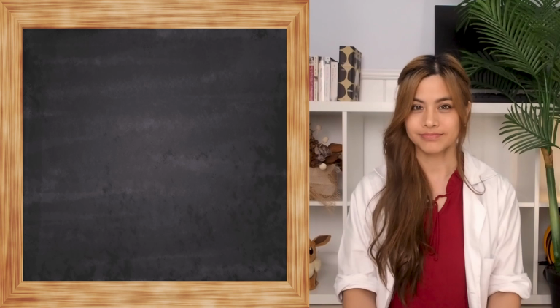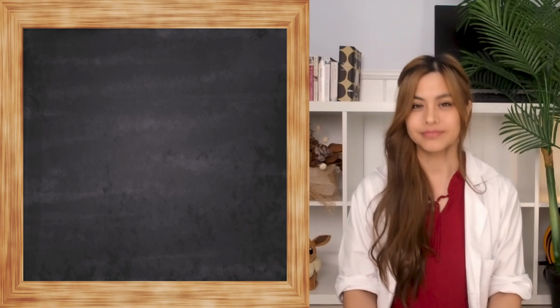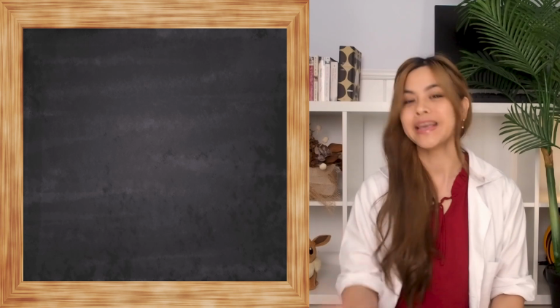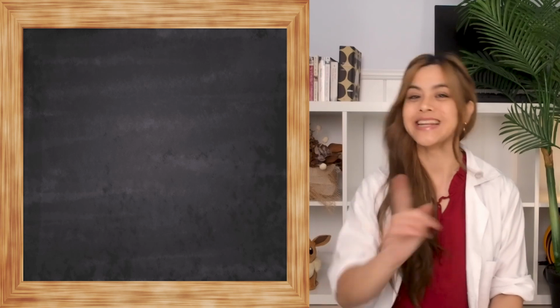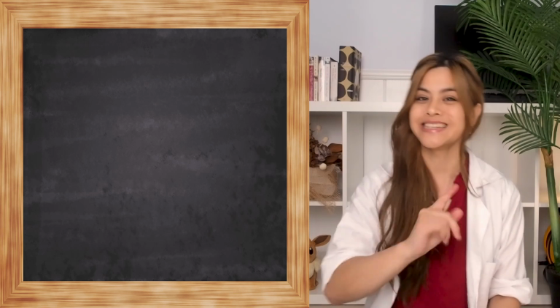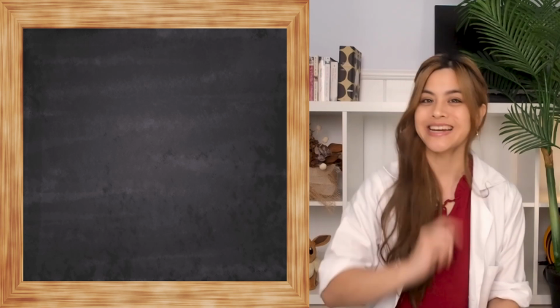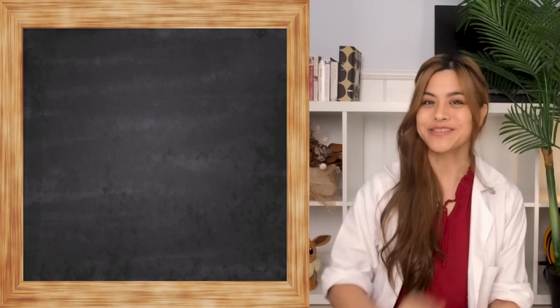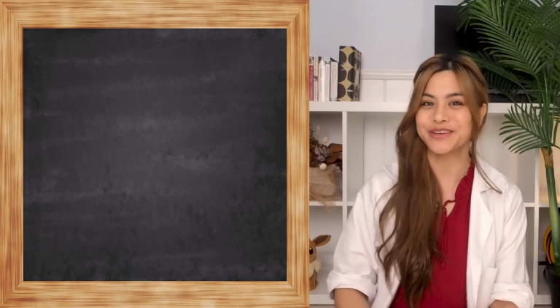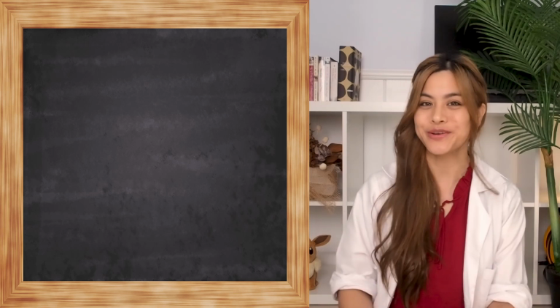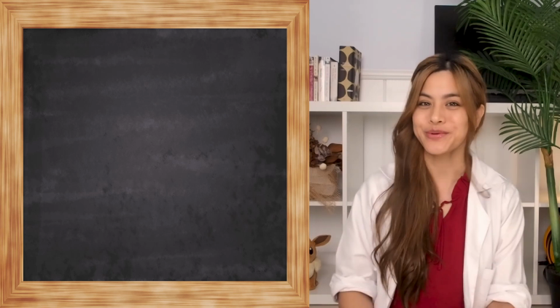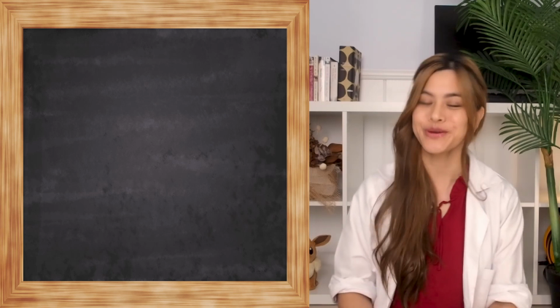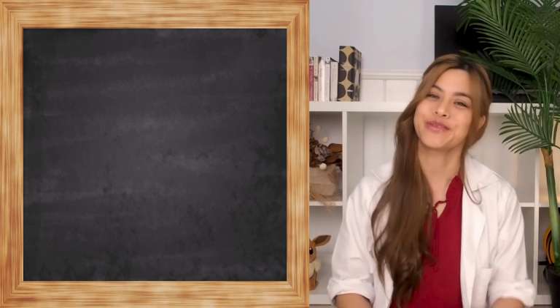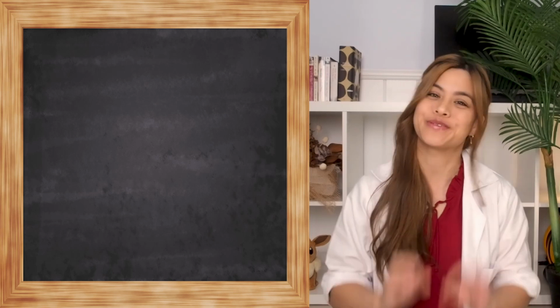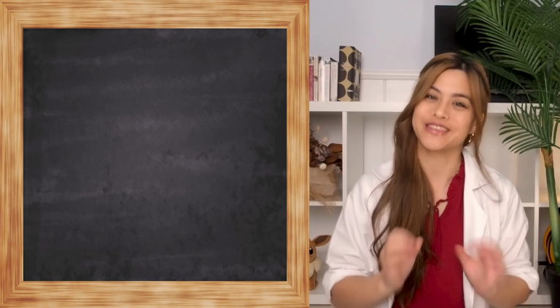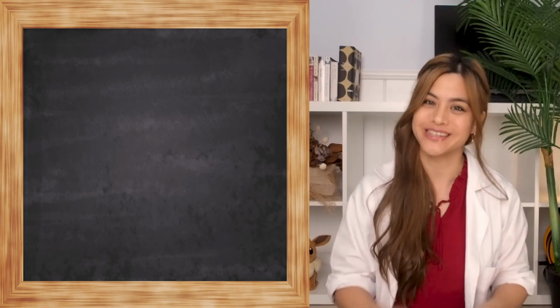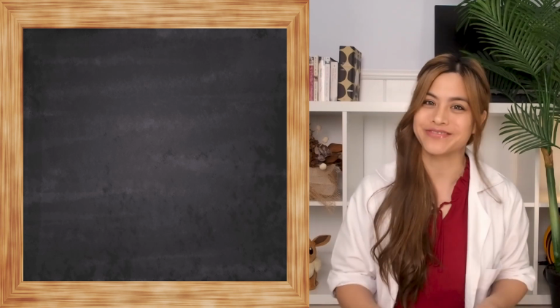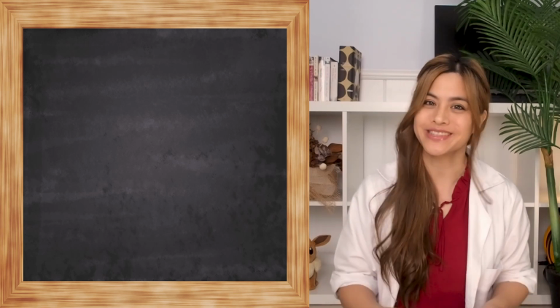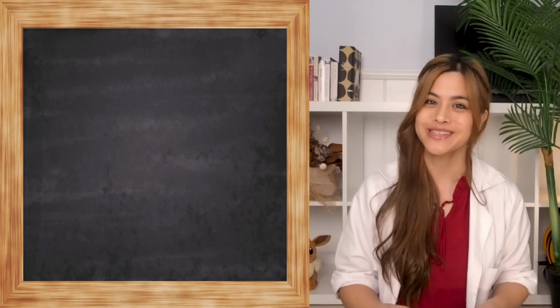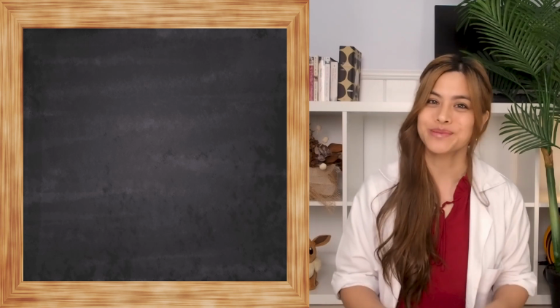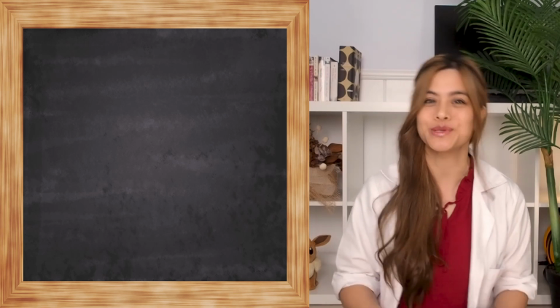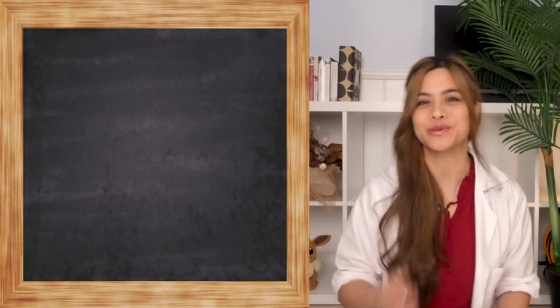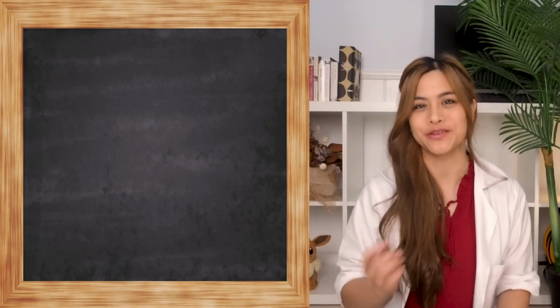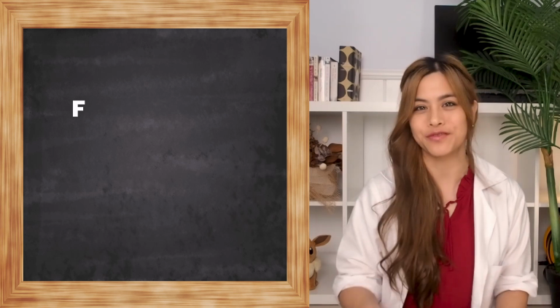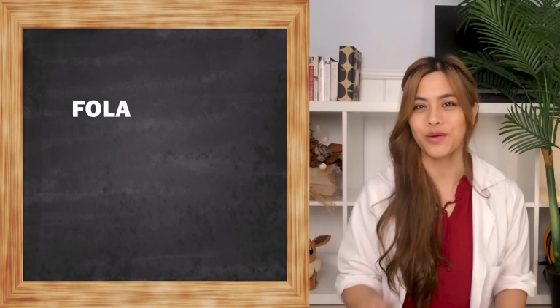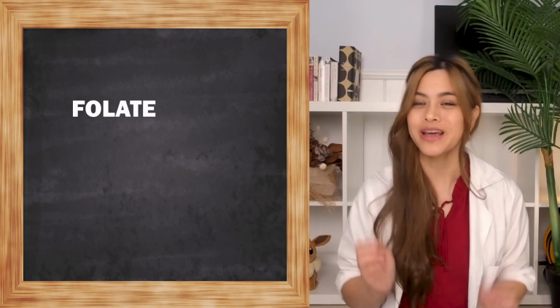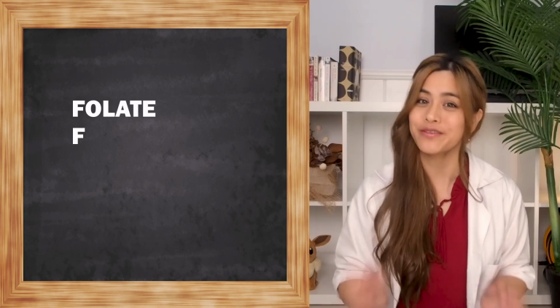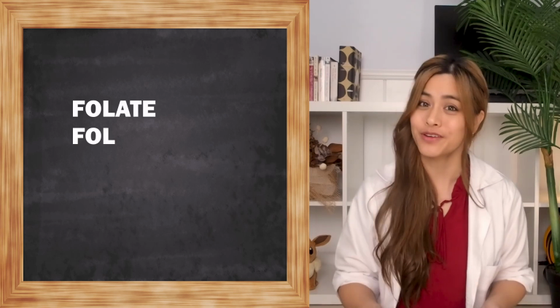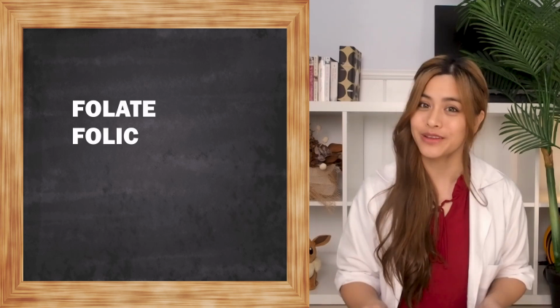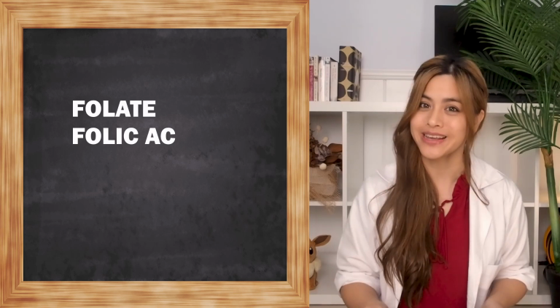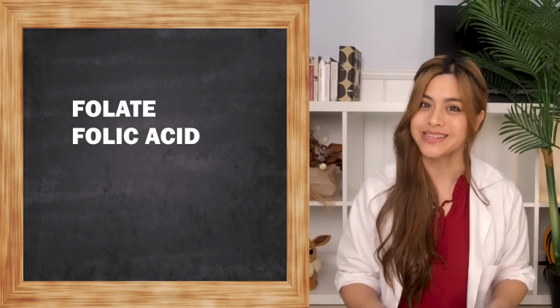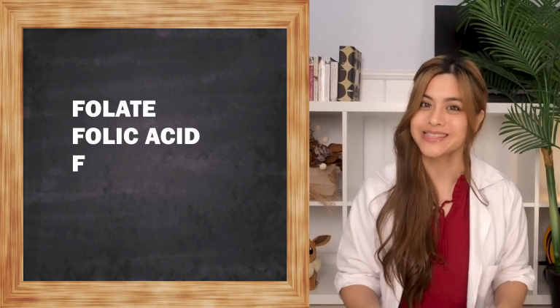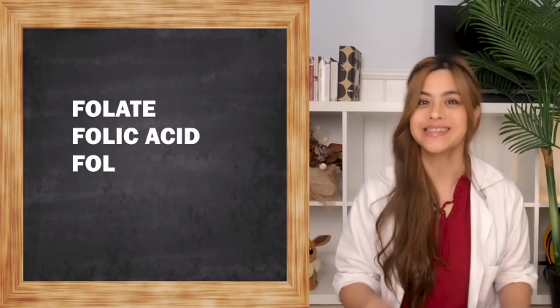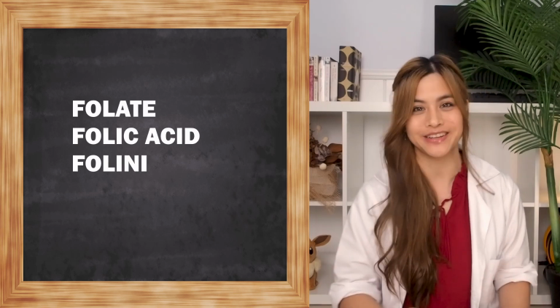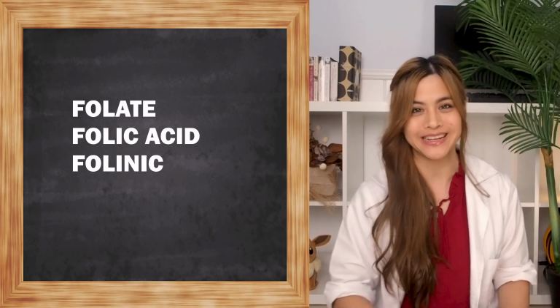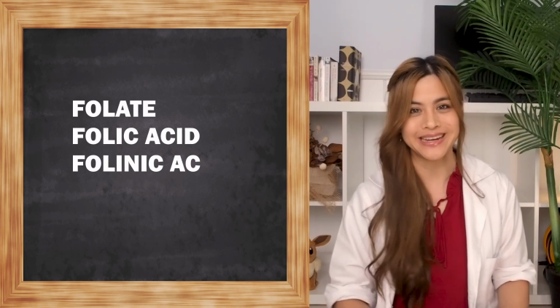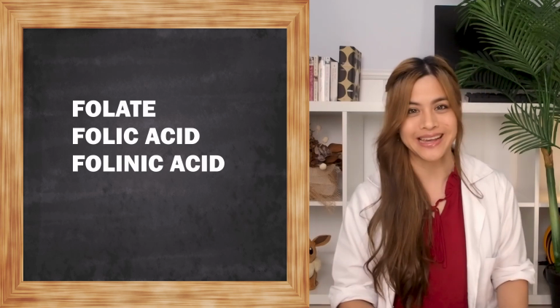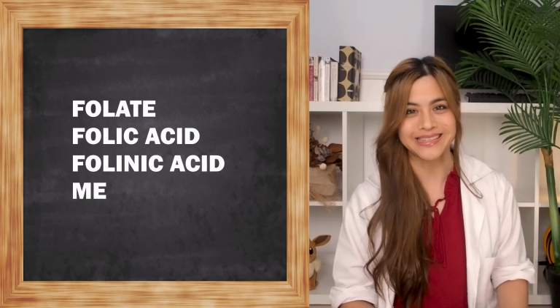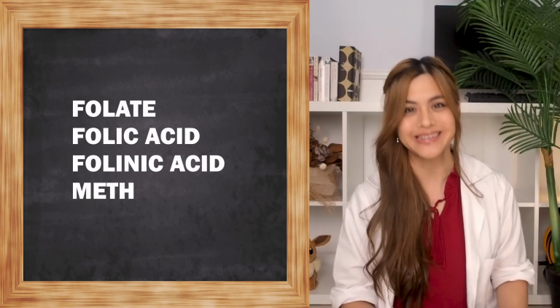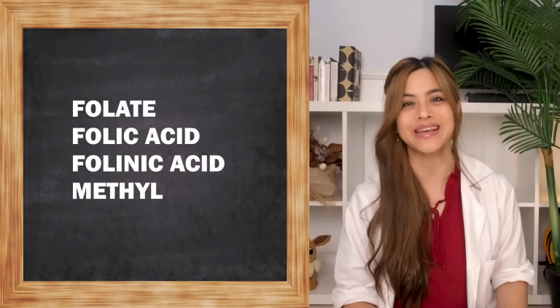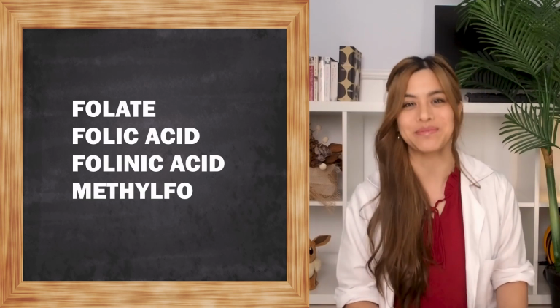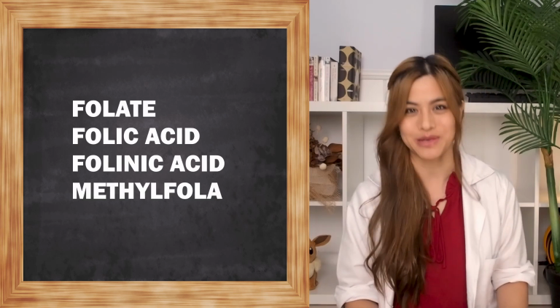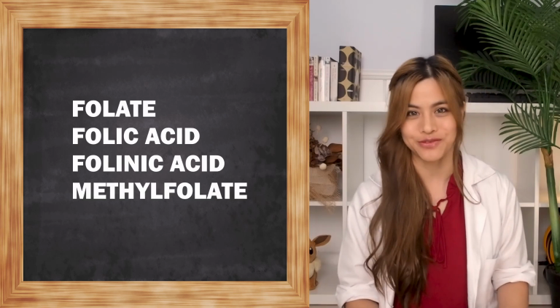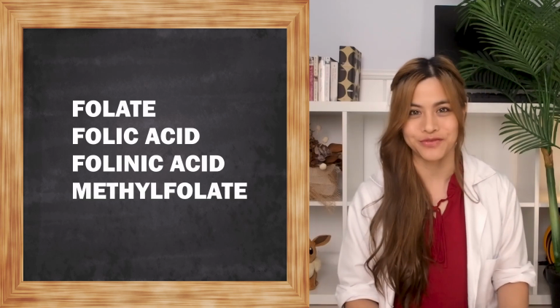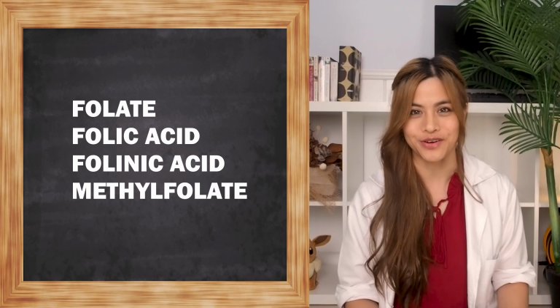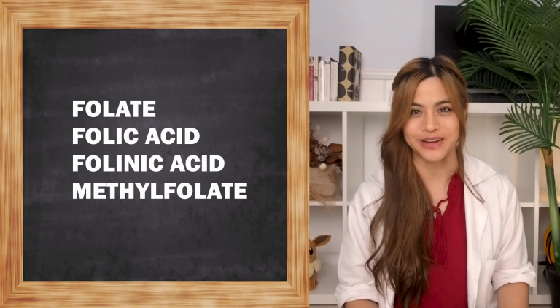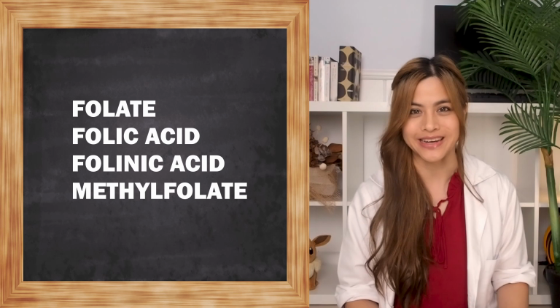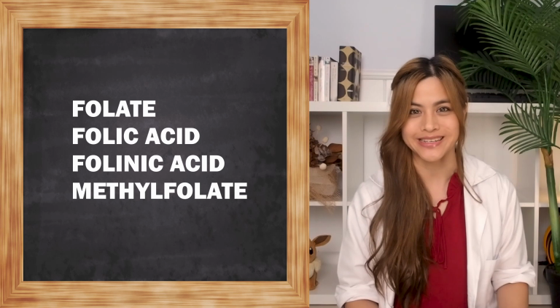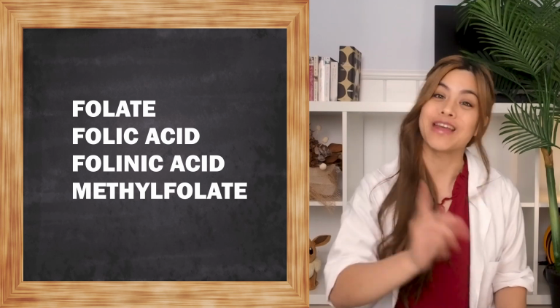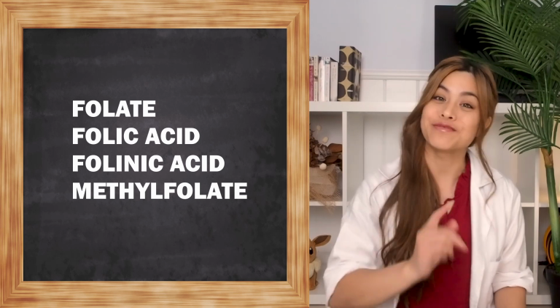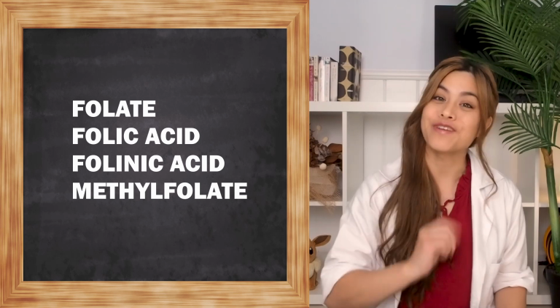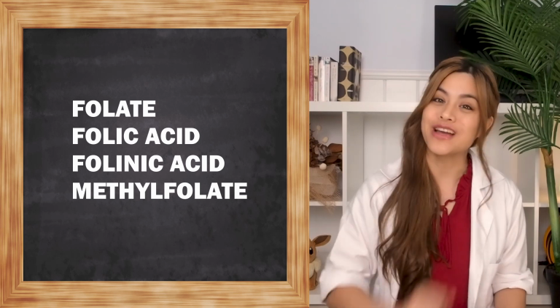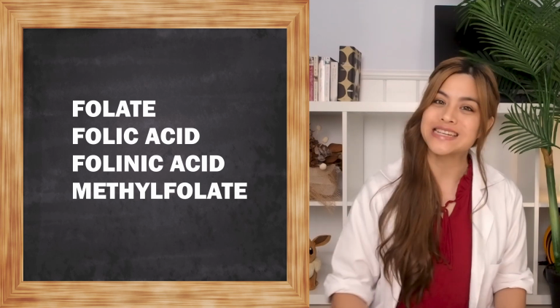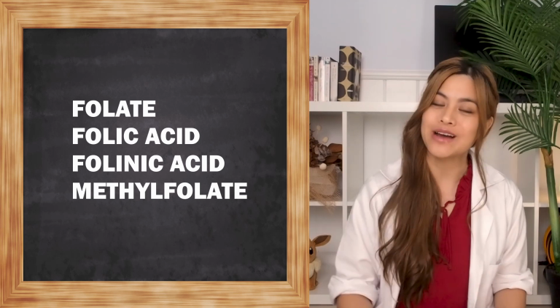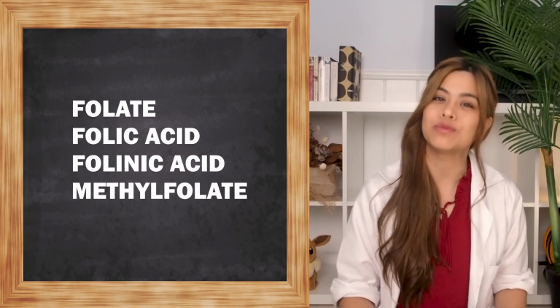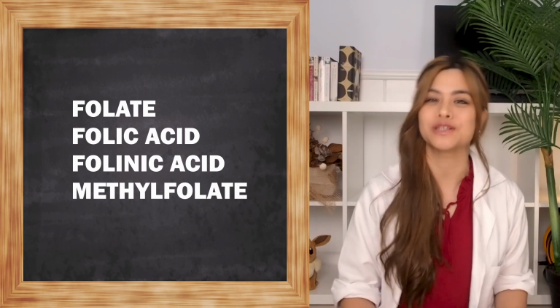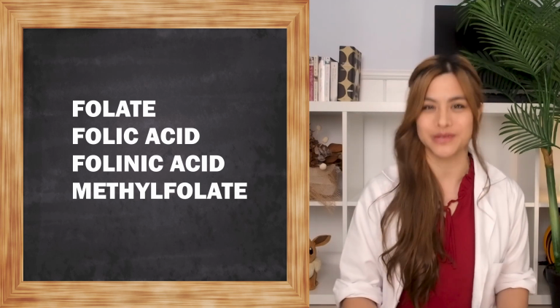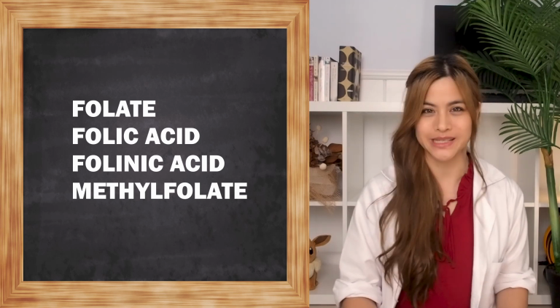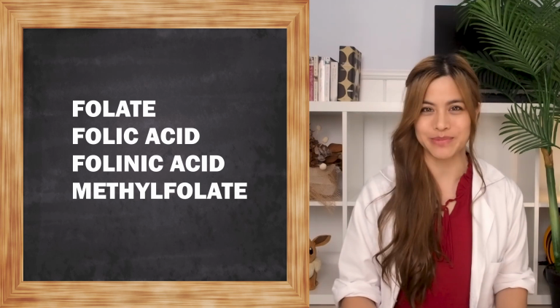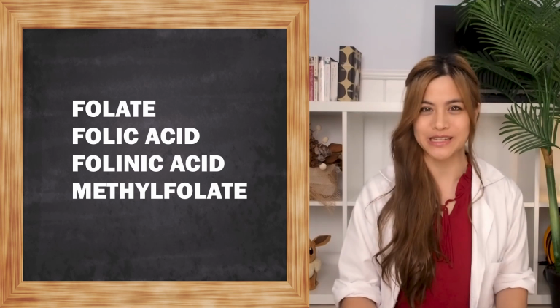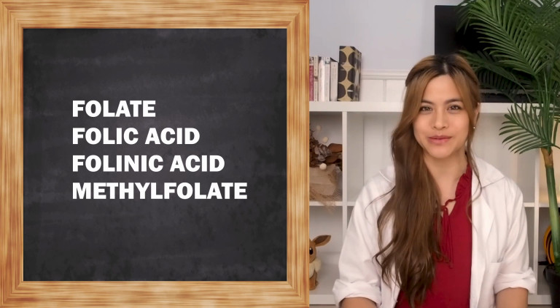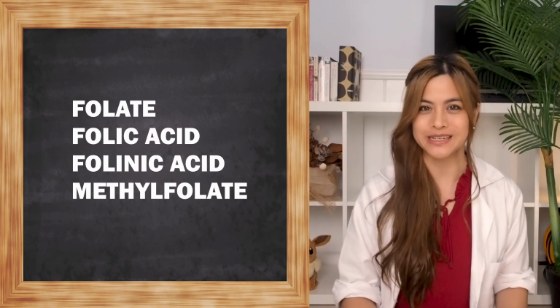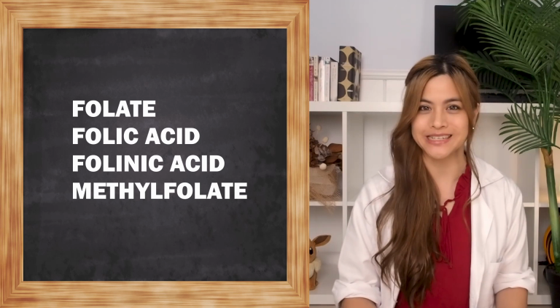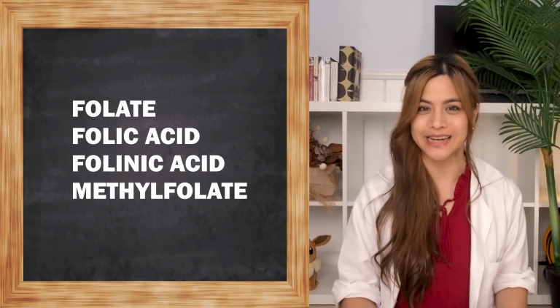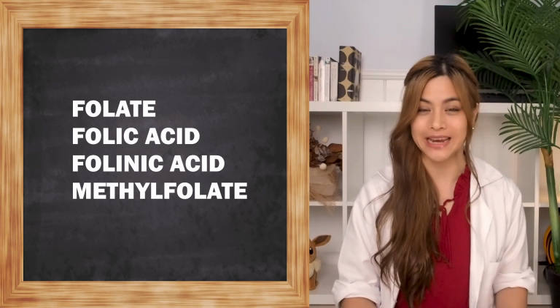In today's video, we'll go through the differences between folate, folic acid, folinic acid, and methylfolate, and find out which one's the best one to take.